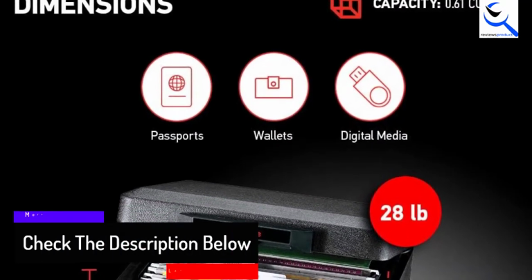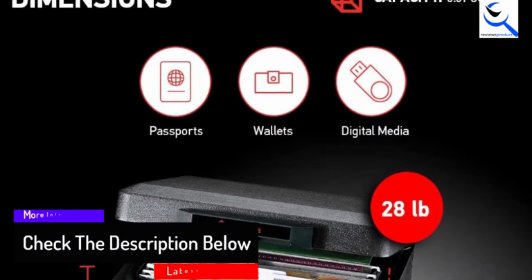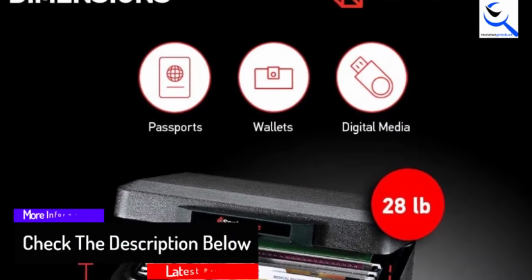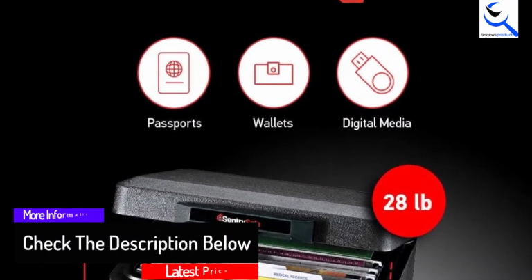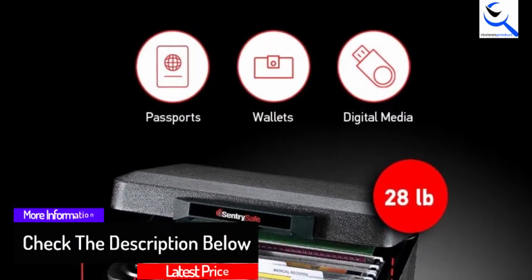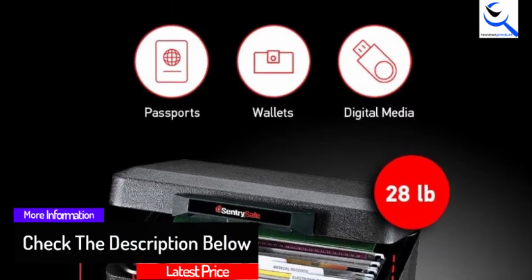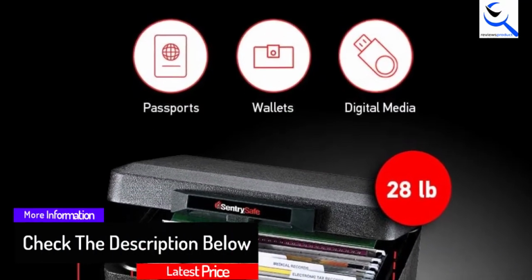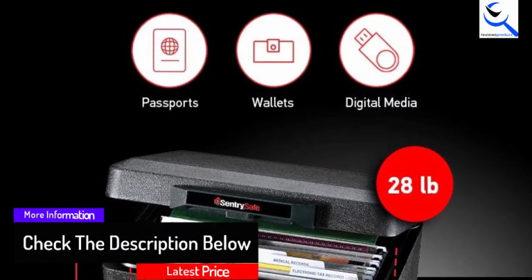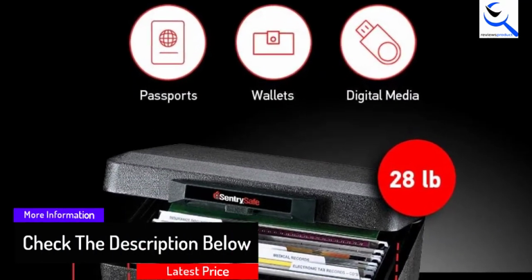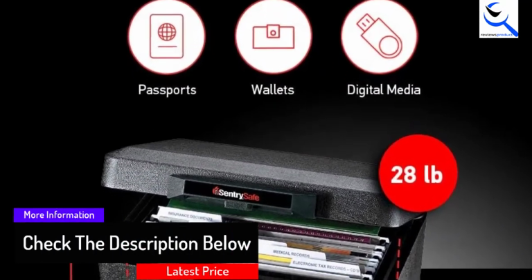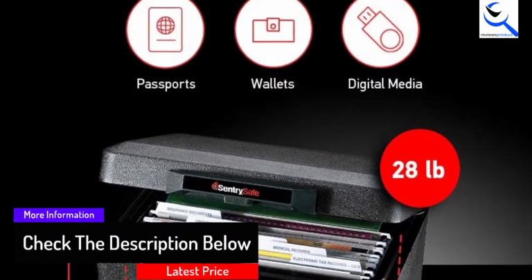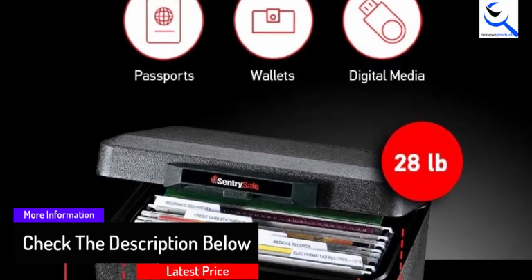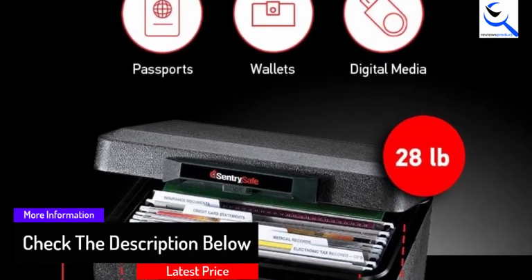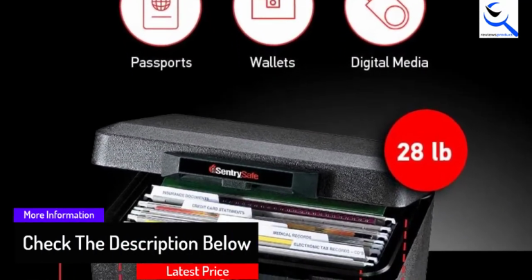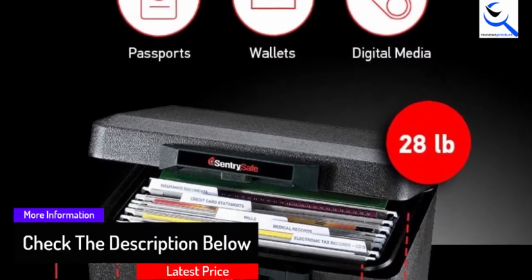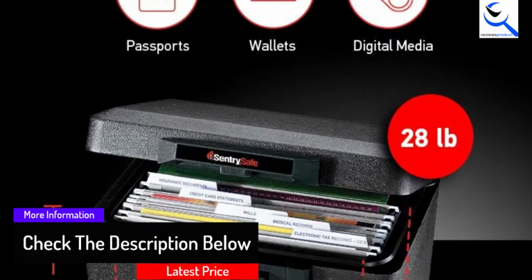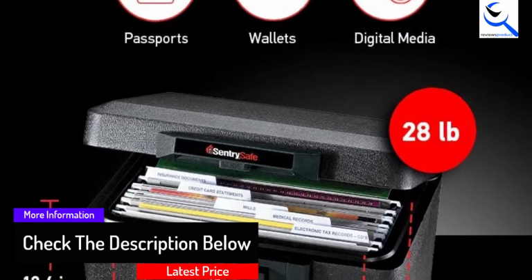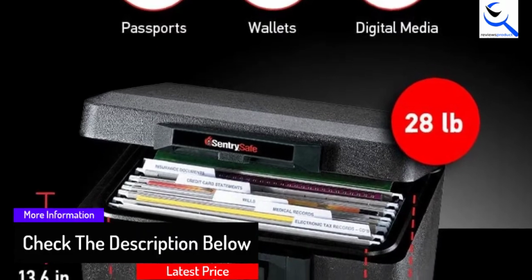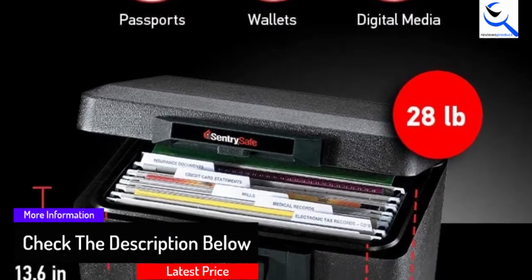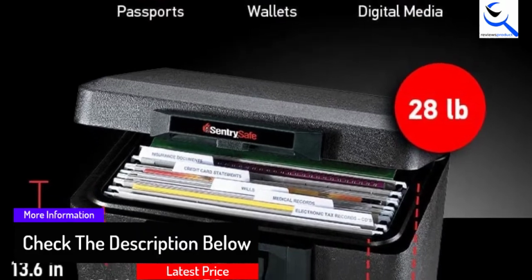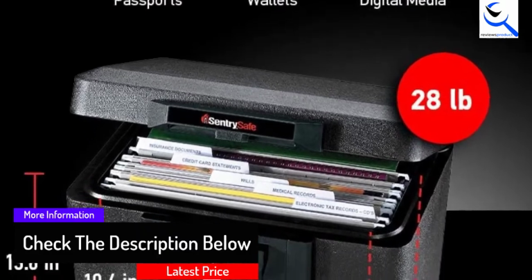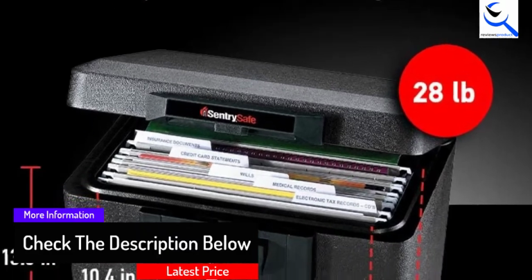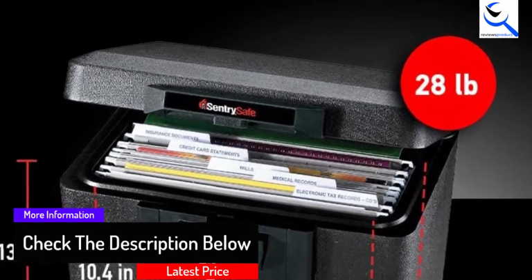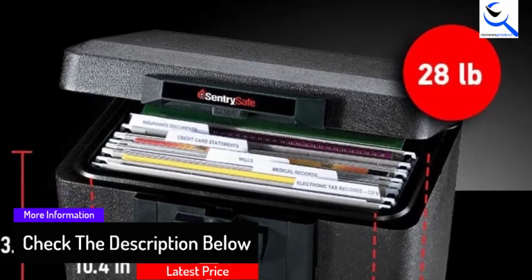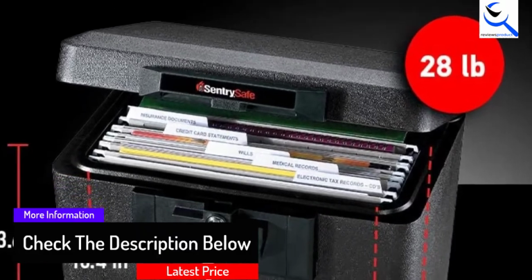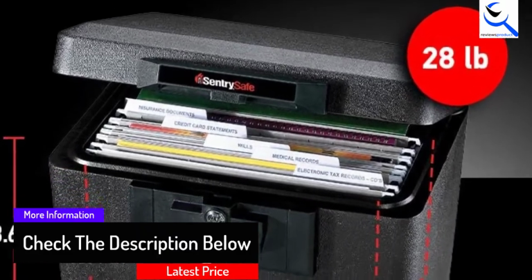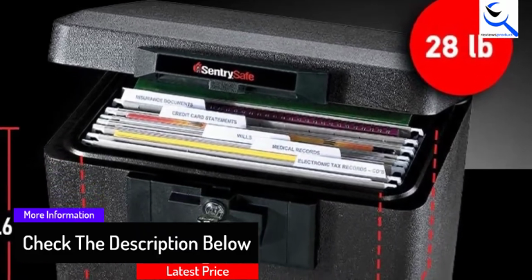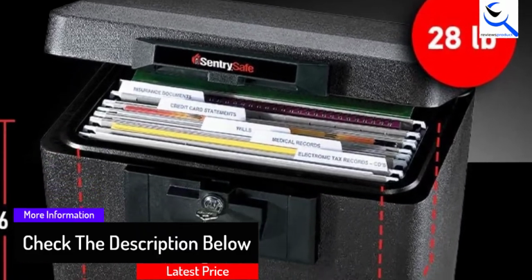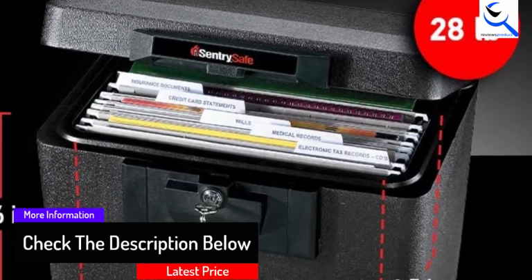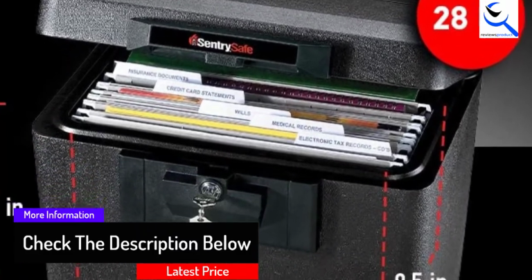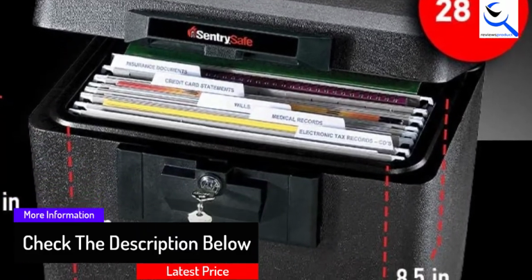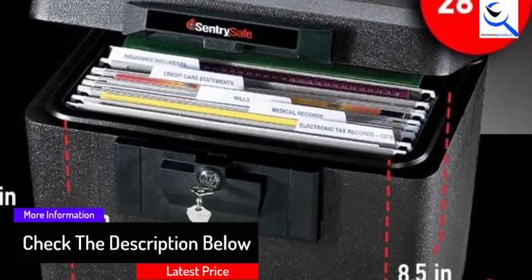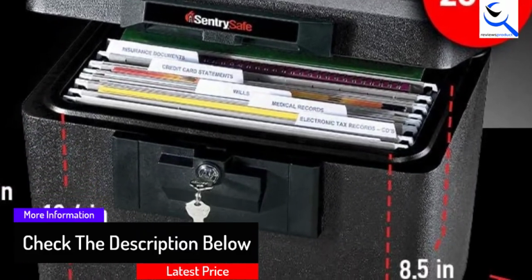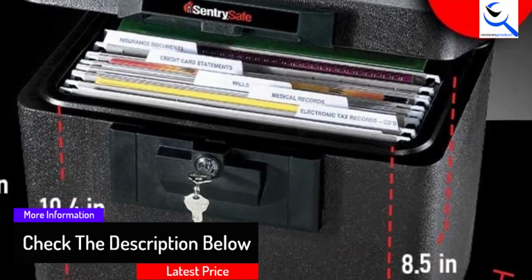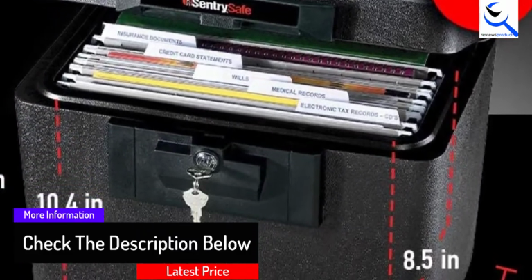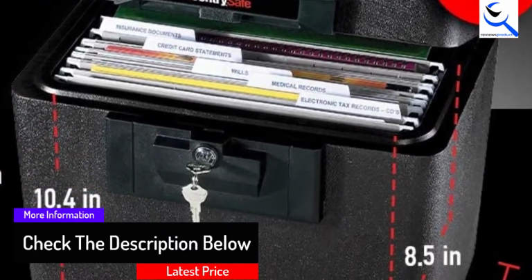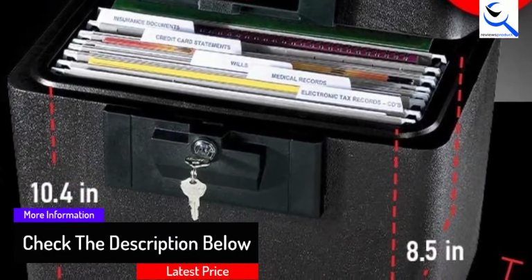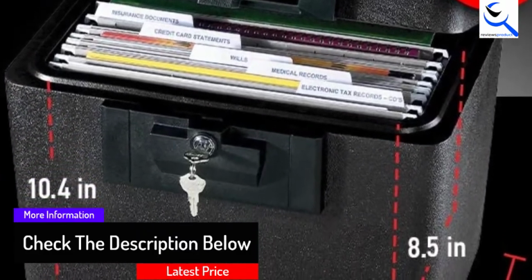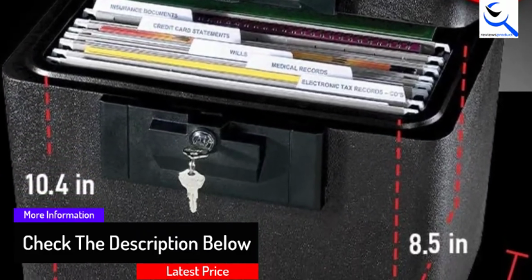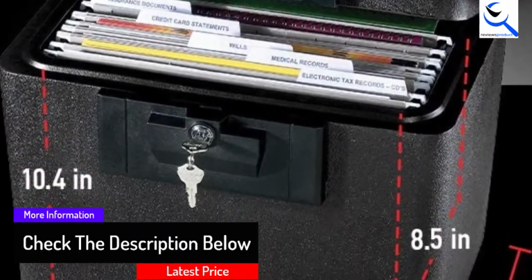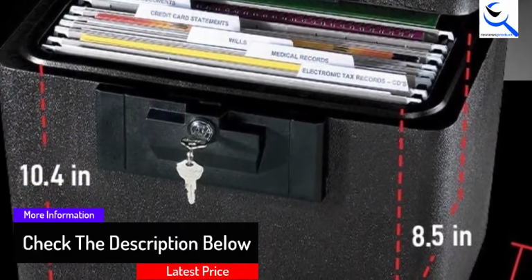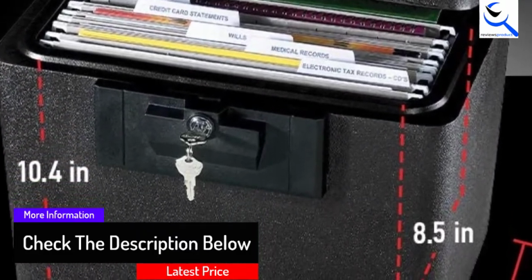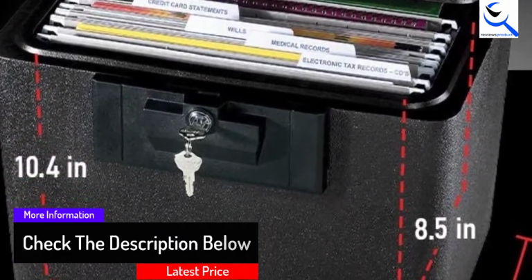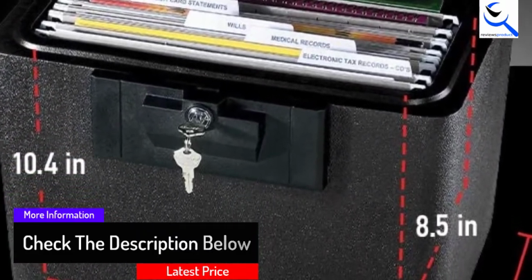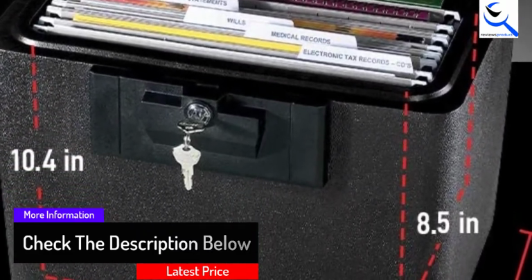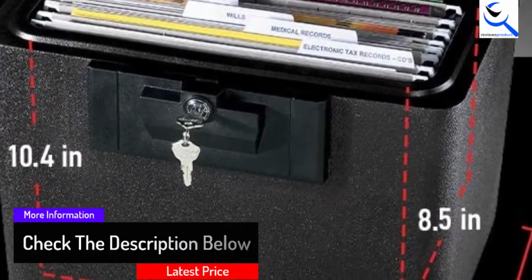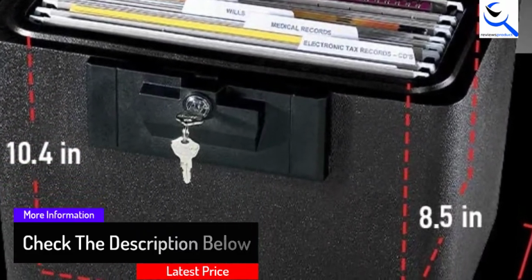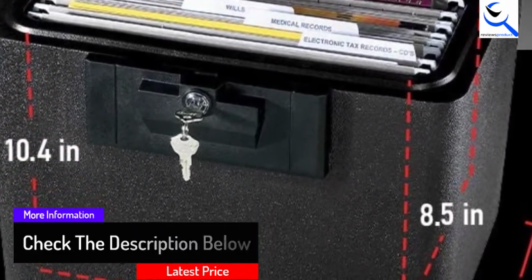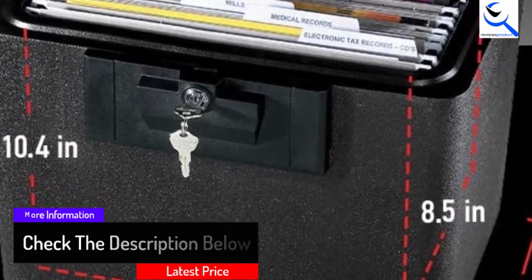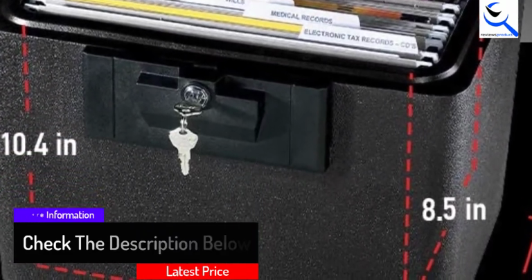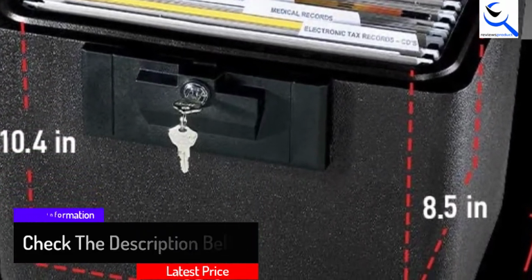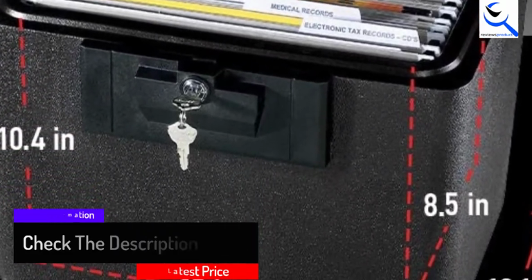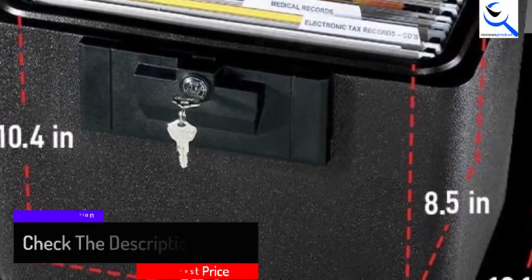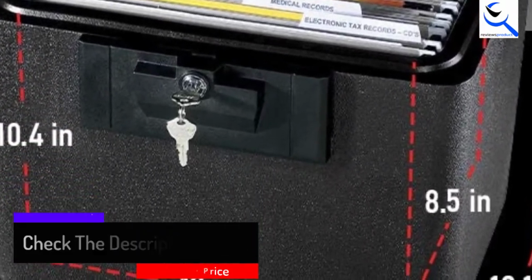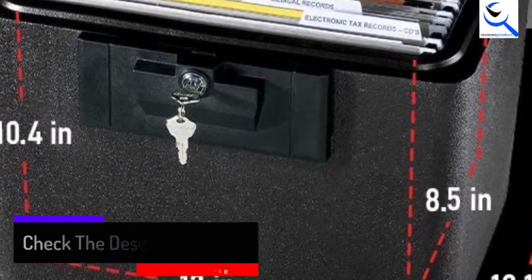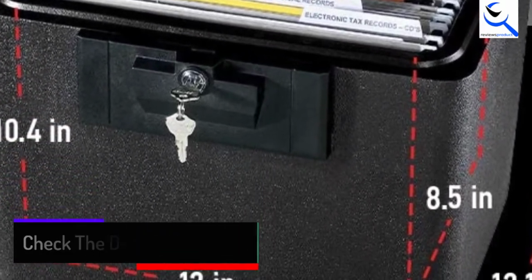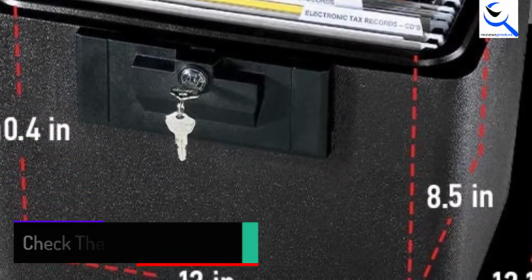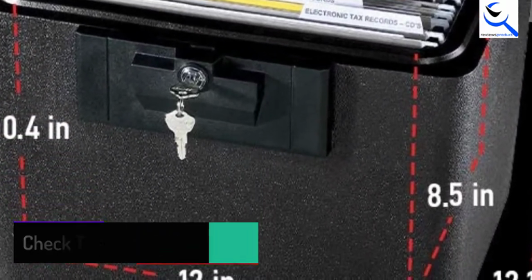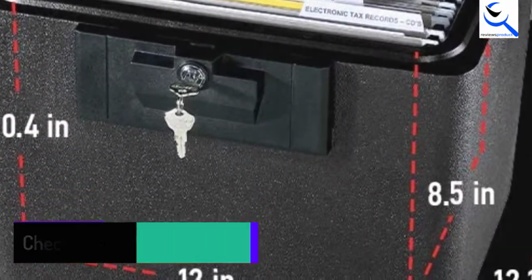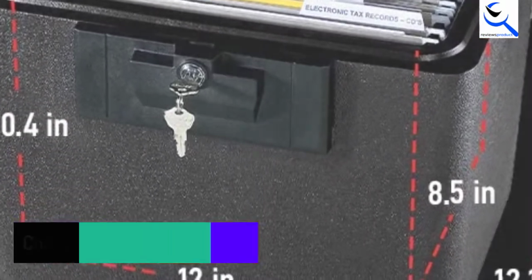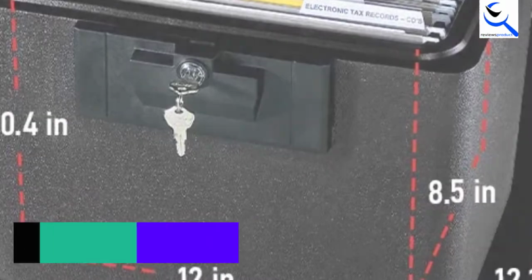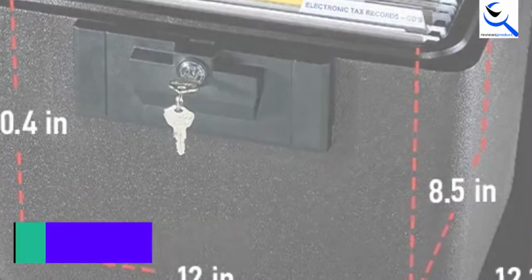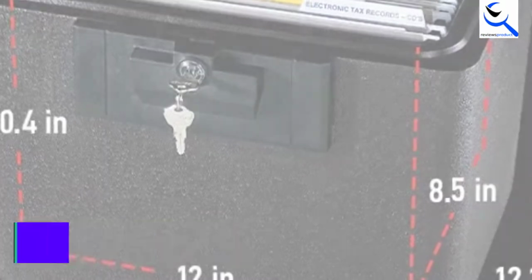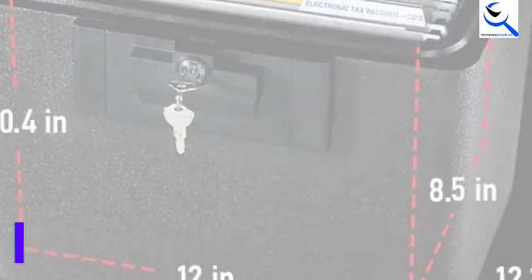With the box, you will get a flat key lock that avoids the lock from opening accidentally, even in case of a fire.